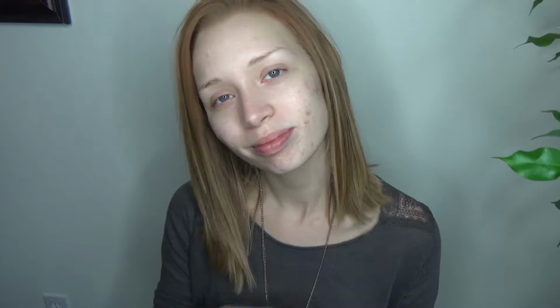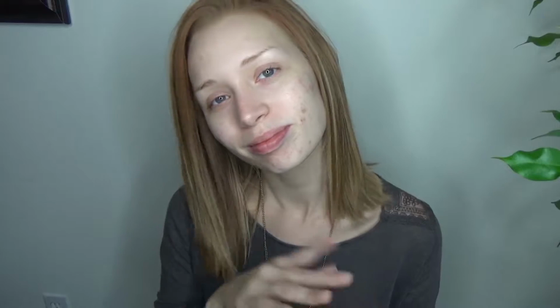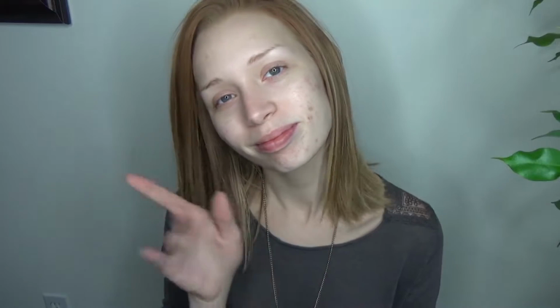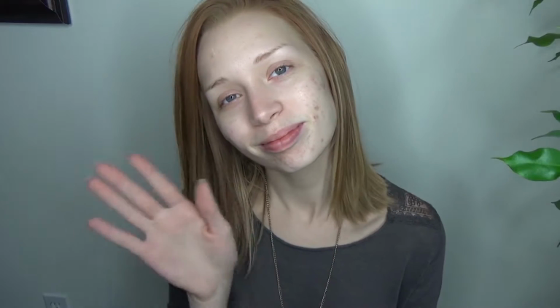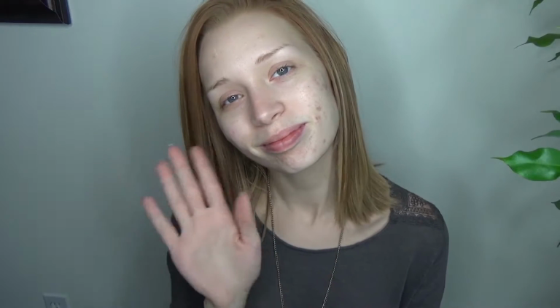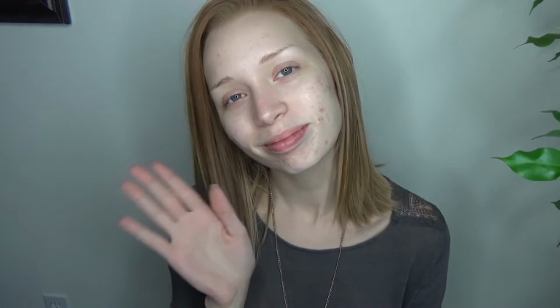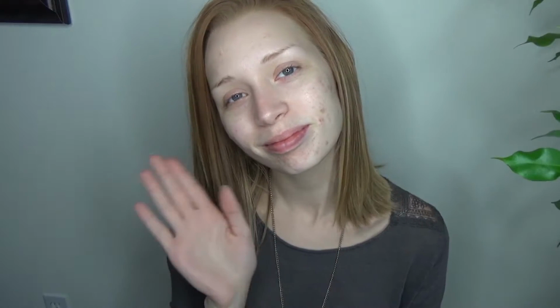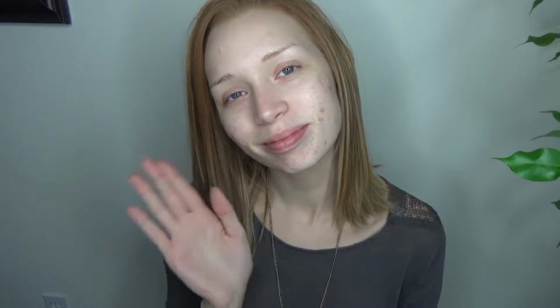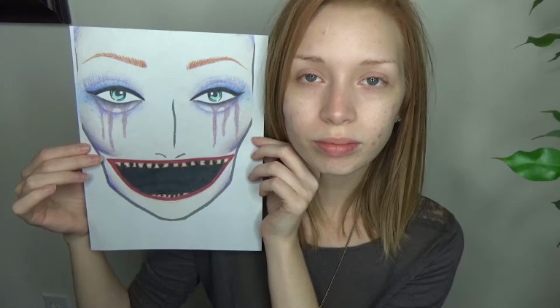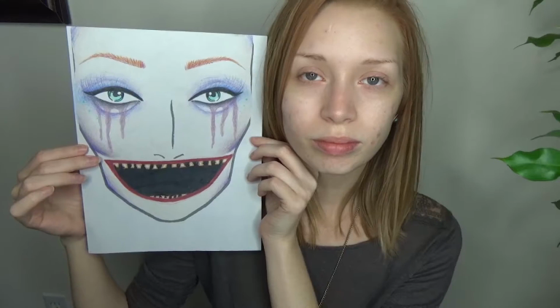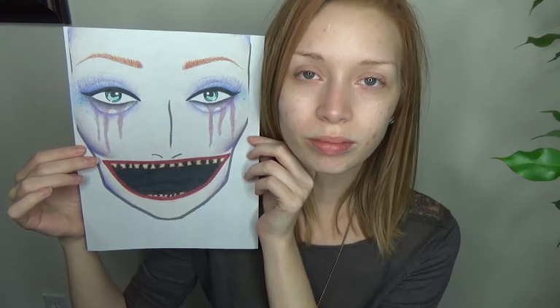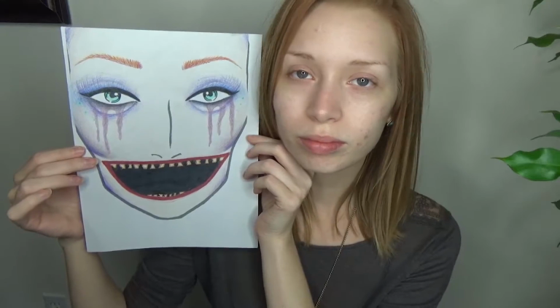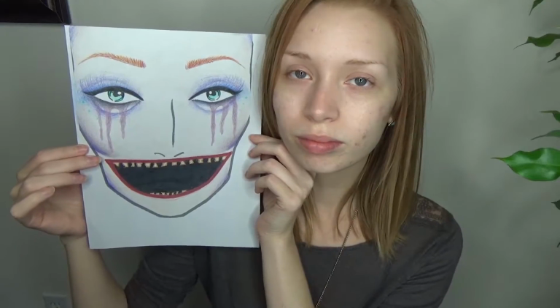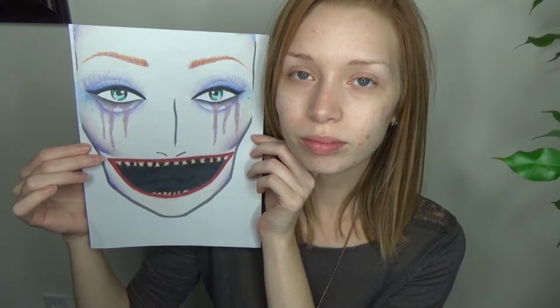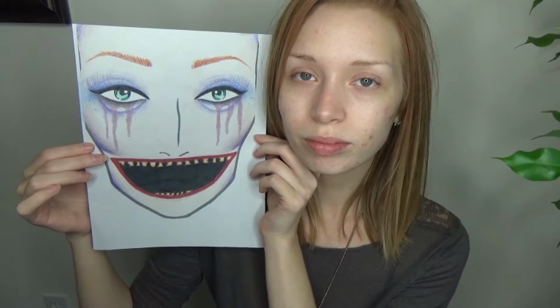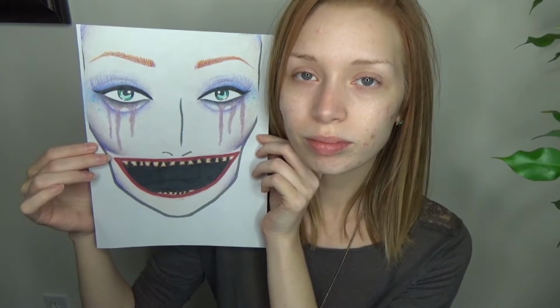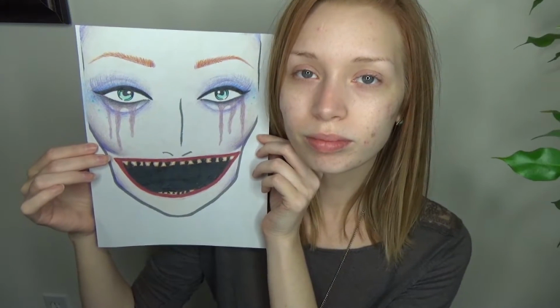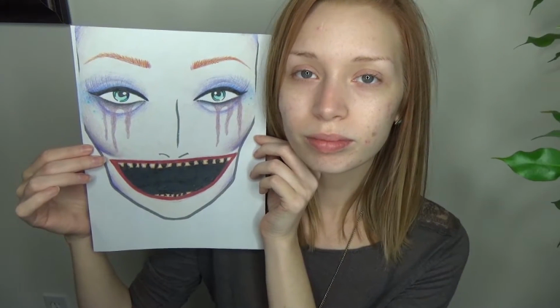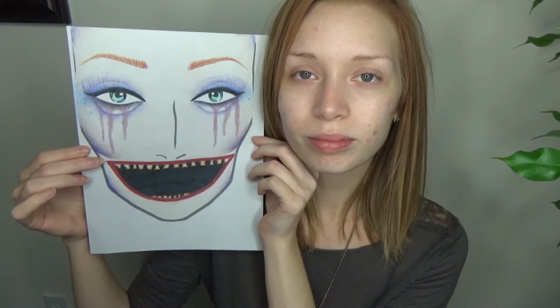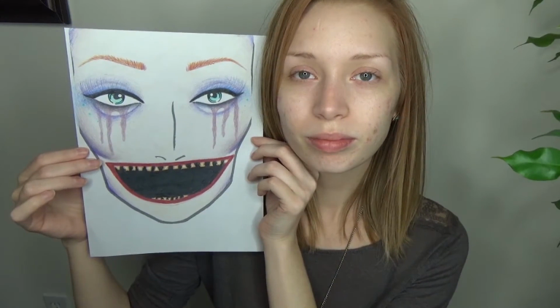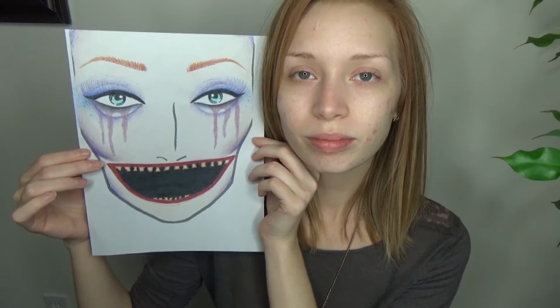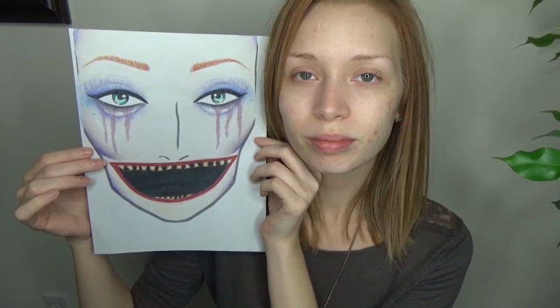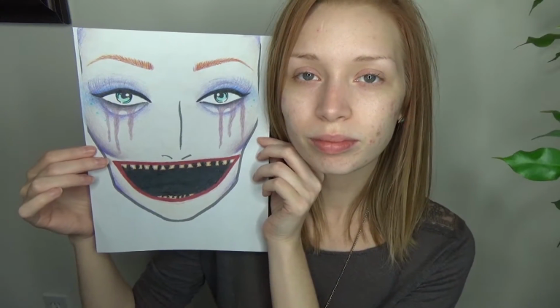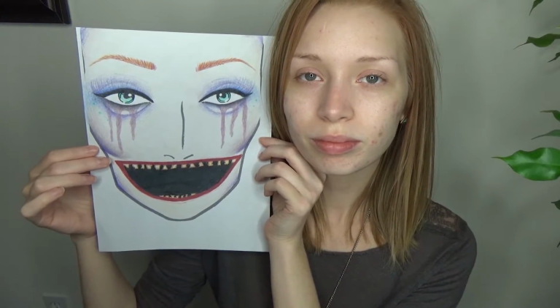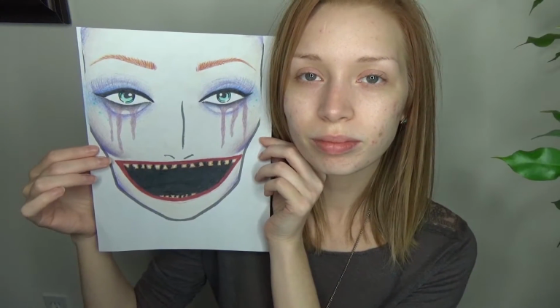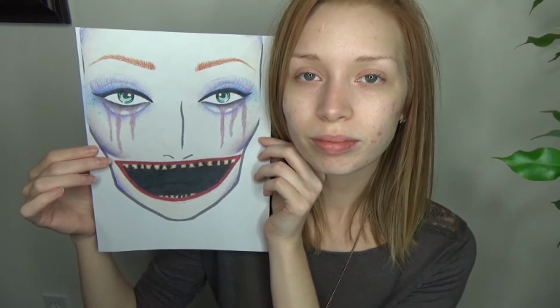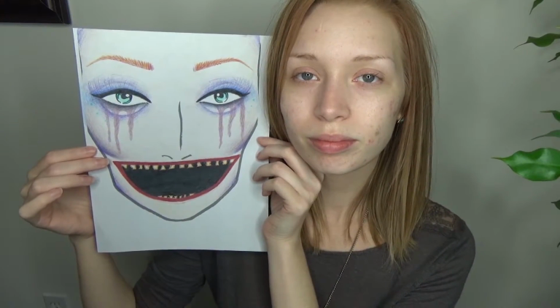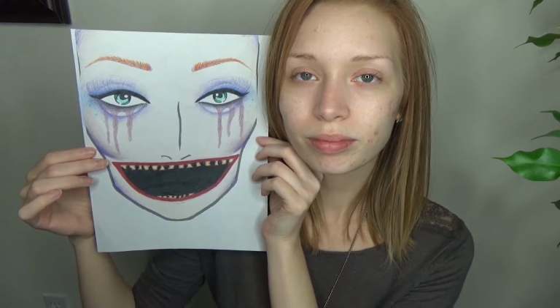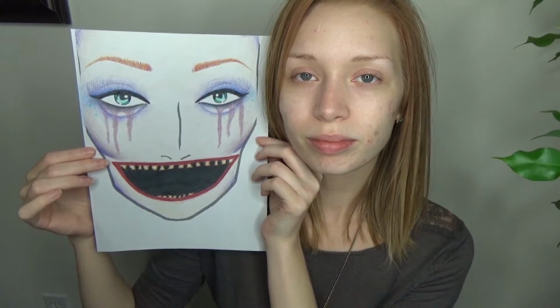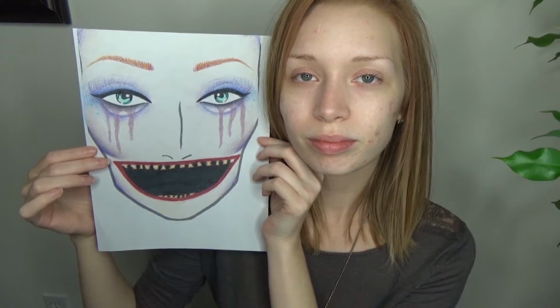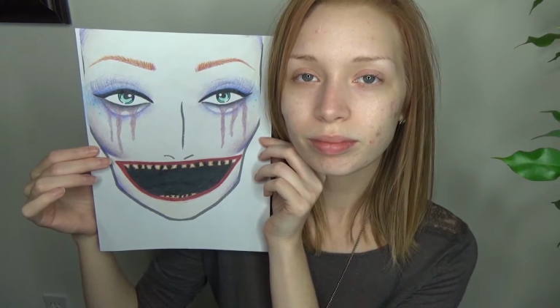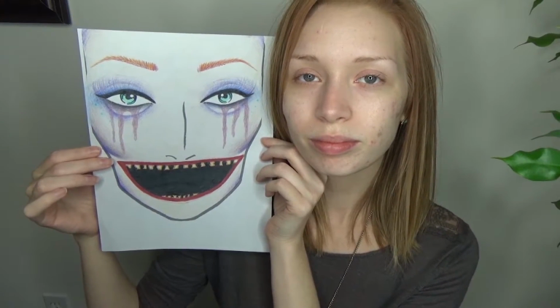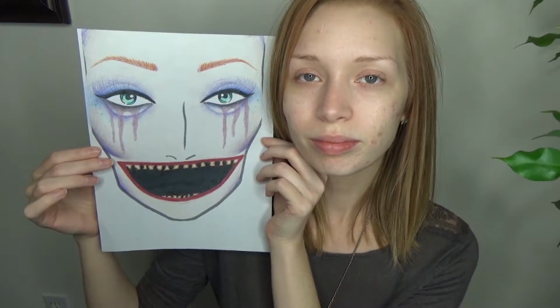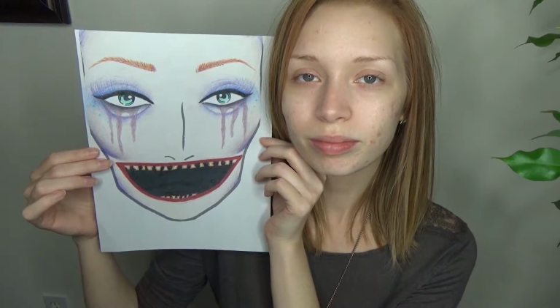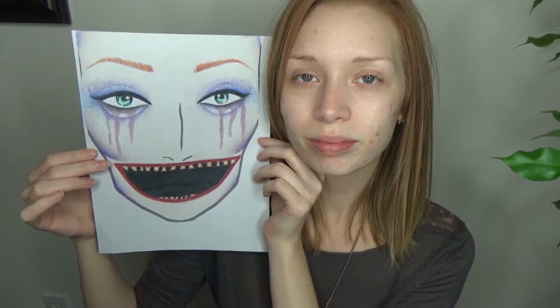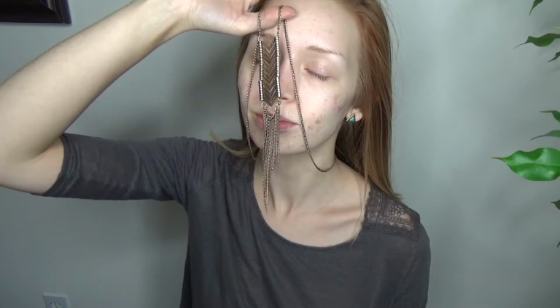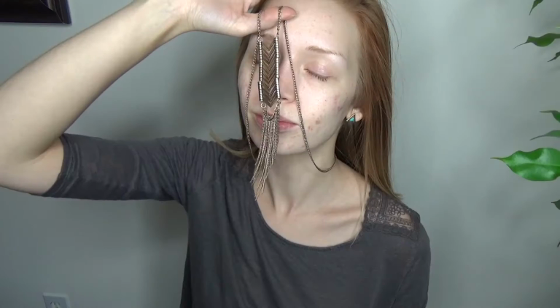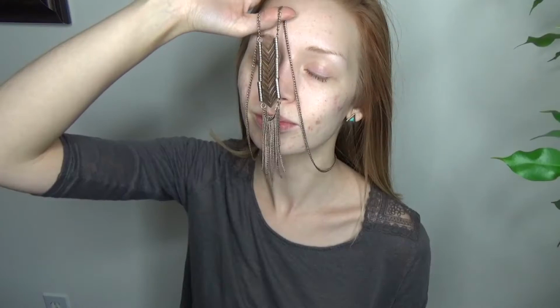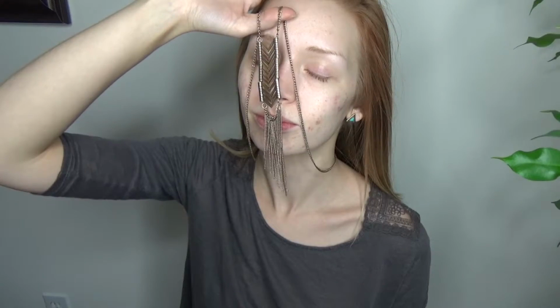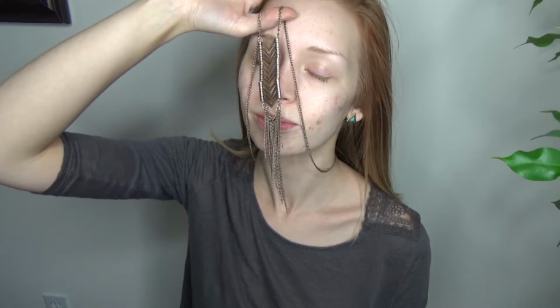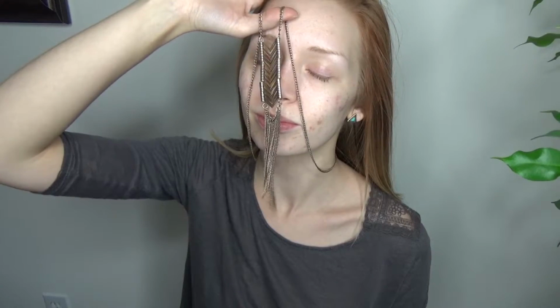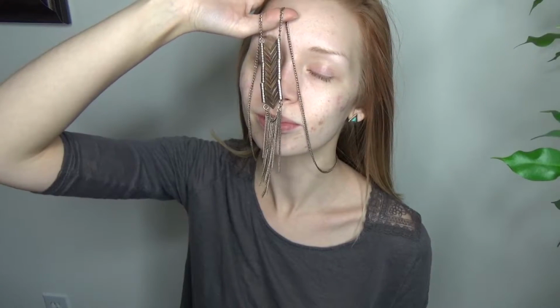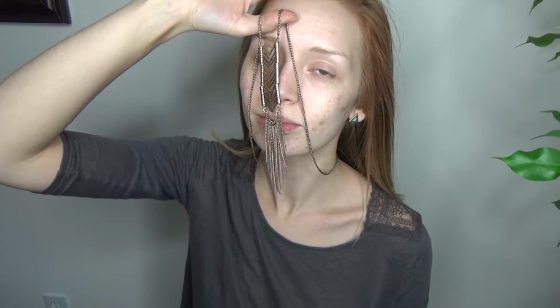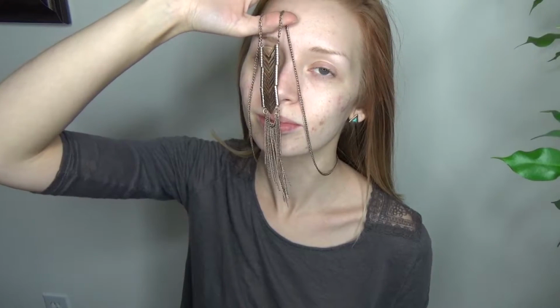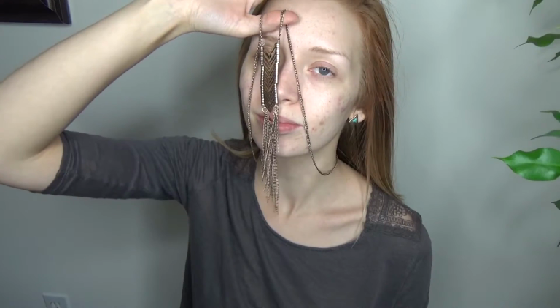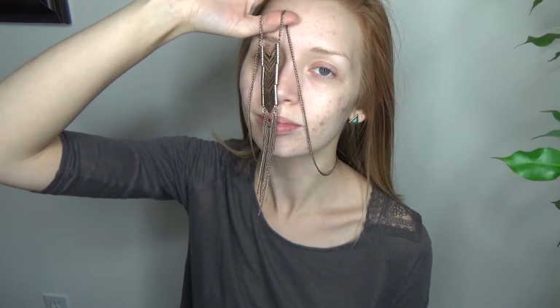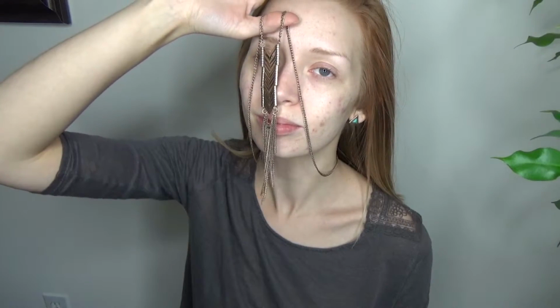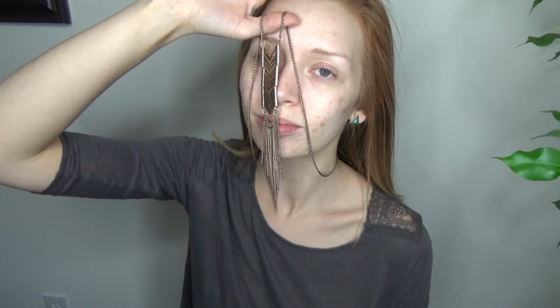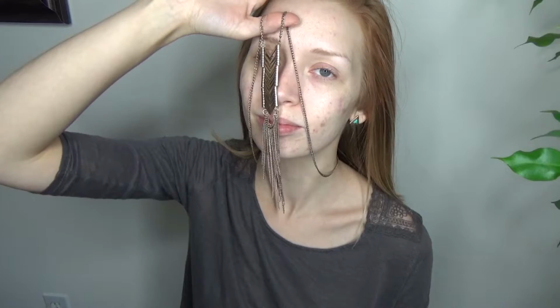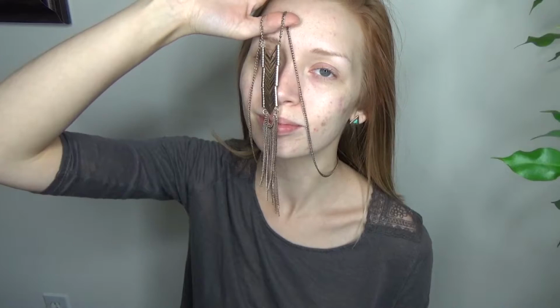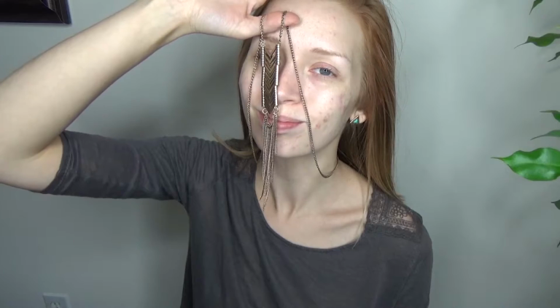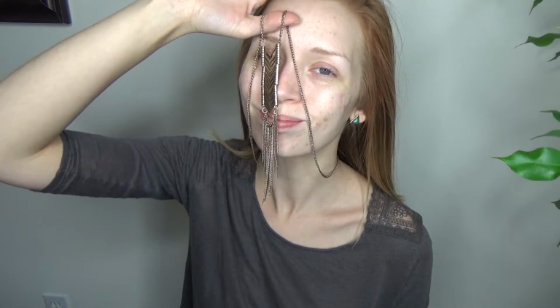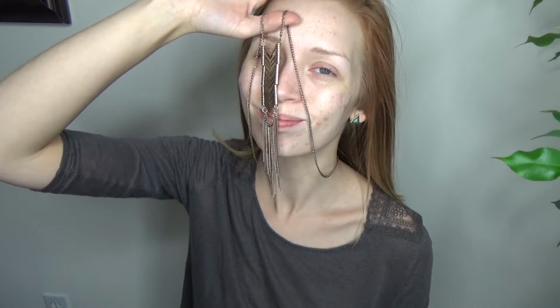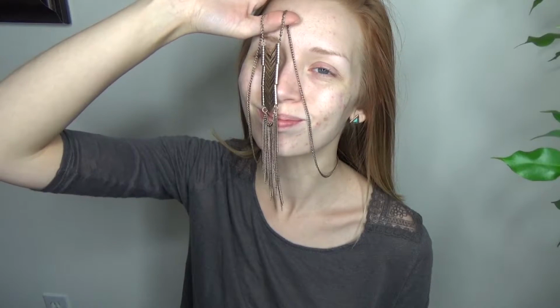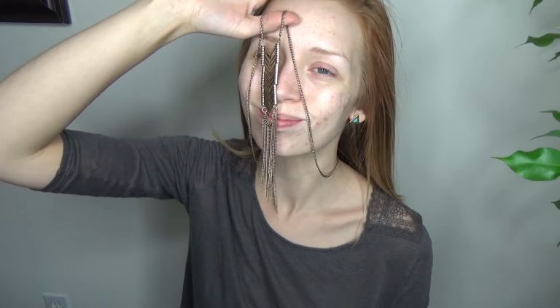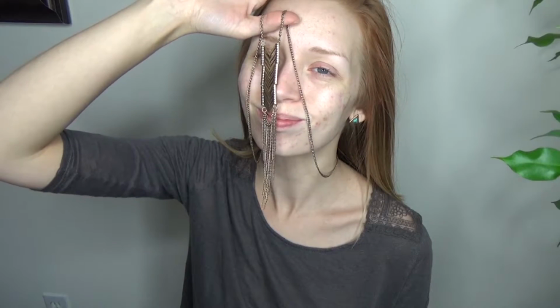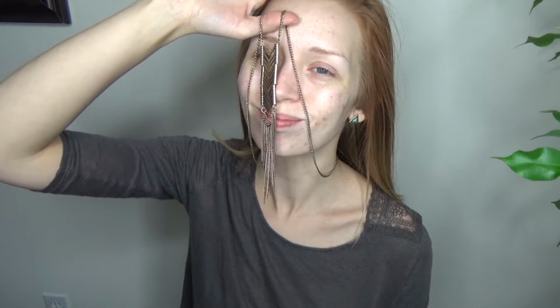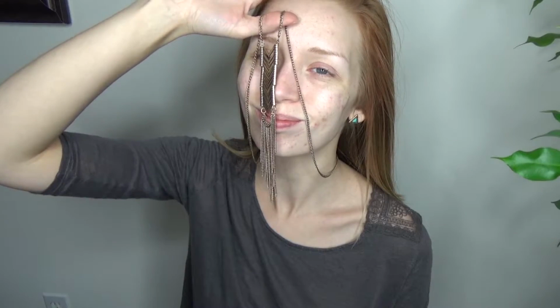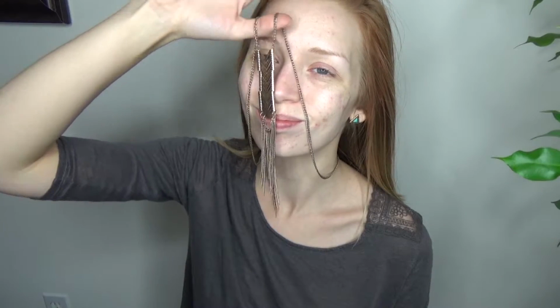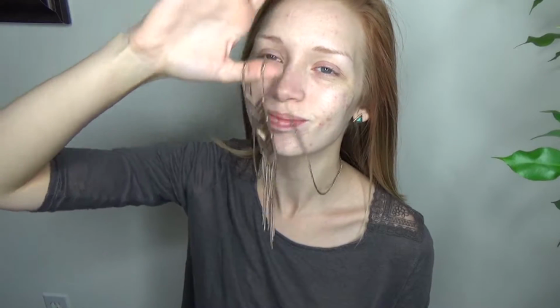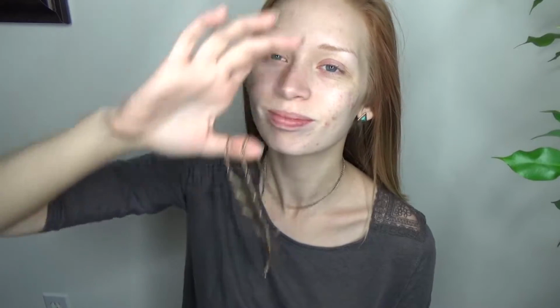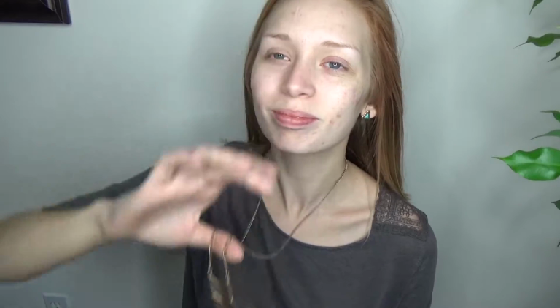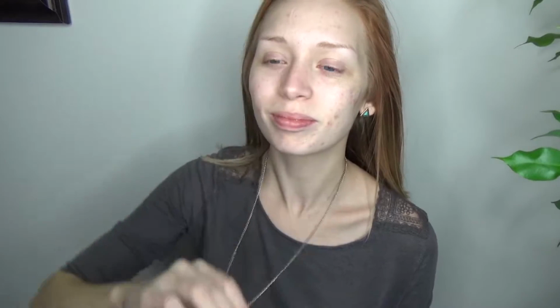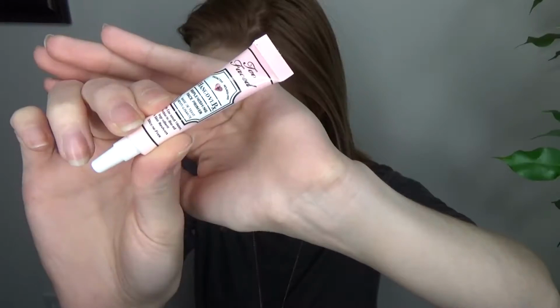Hey everyone, I'm not really sure what to call today's Halloween look, but here's the inspiration behind it. I also just had to show you this necklace because I'm obsessed.